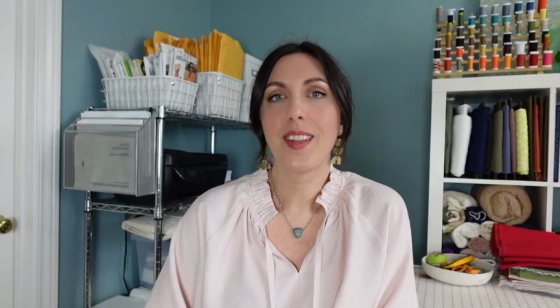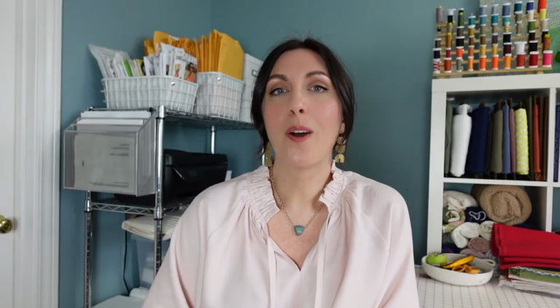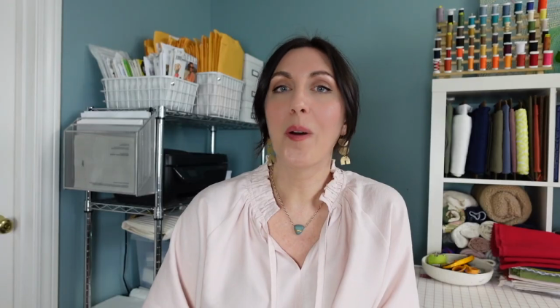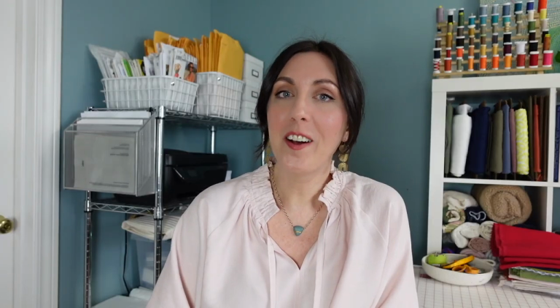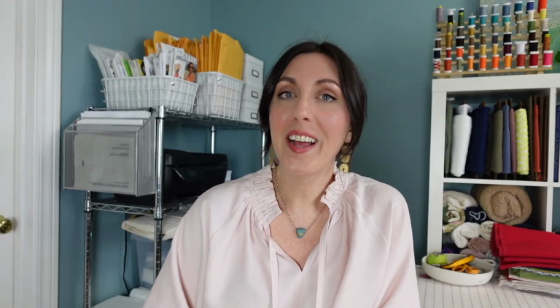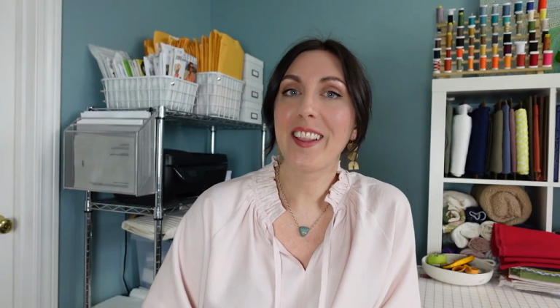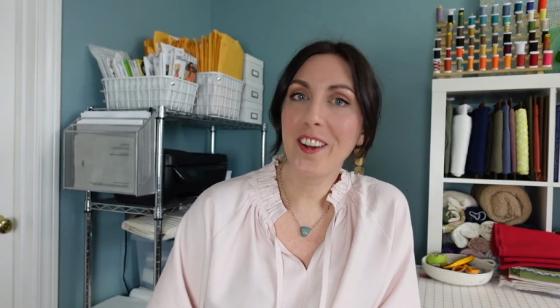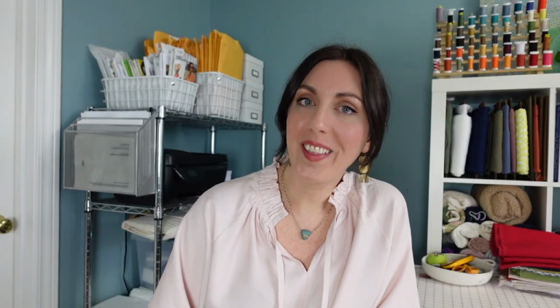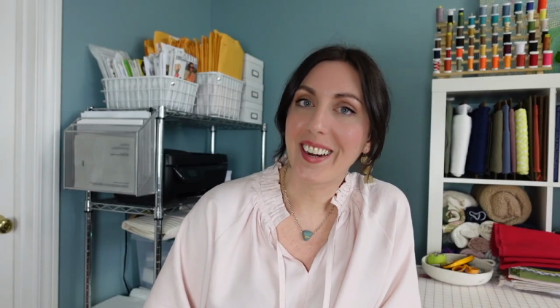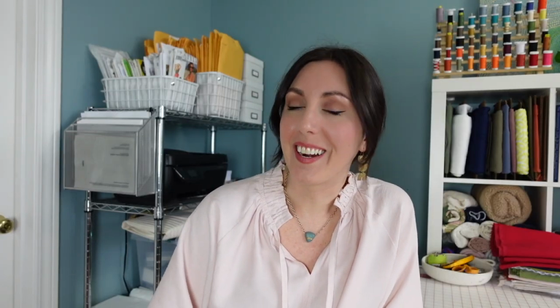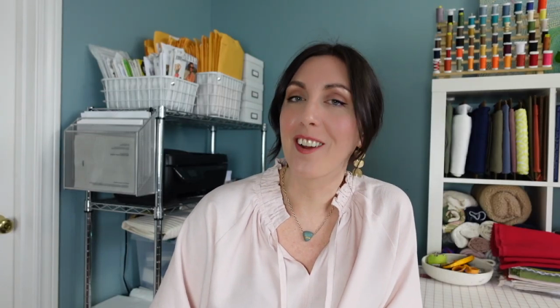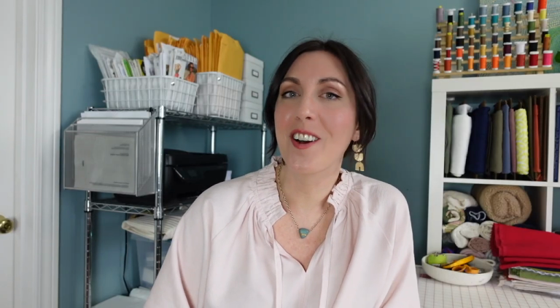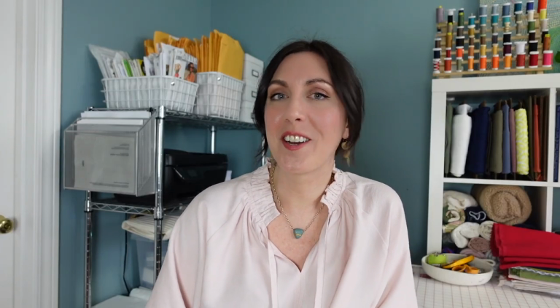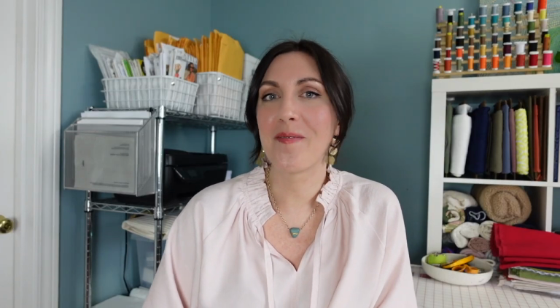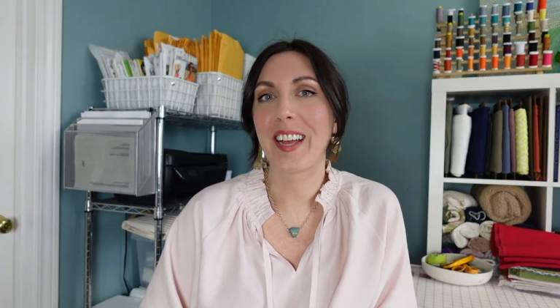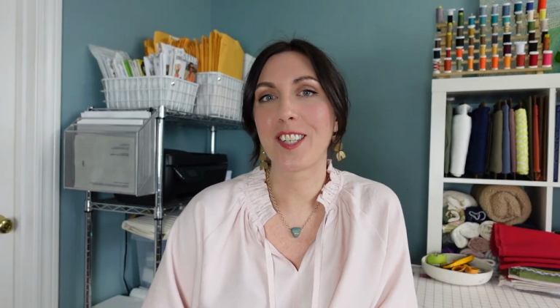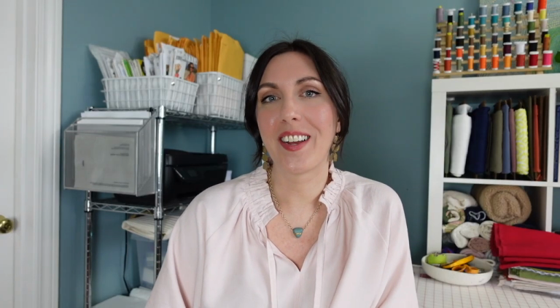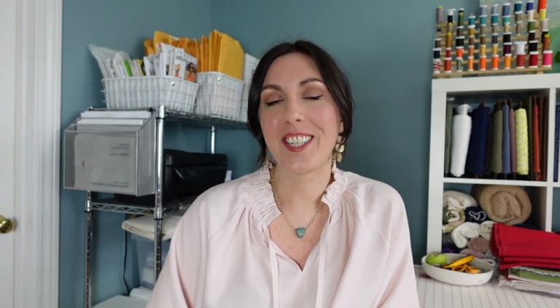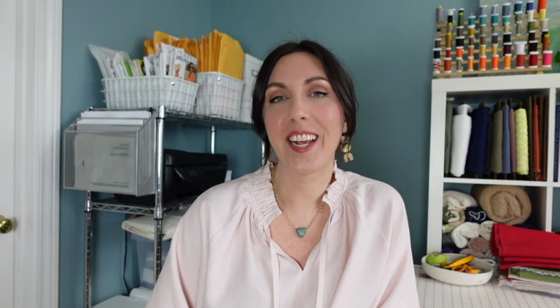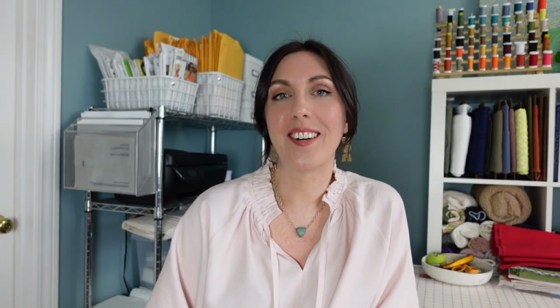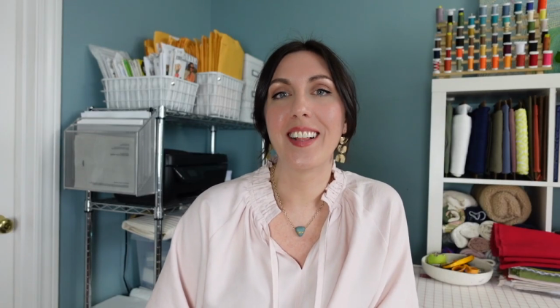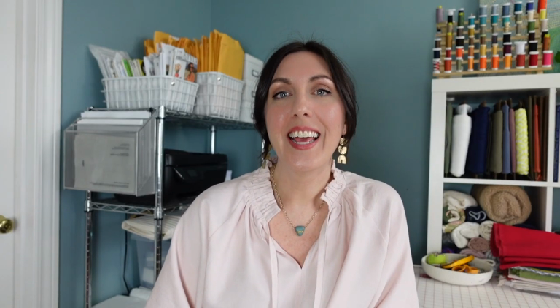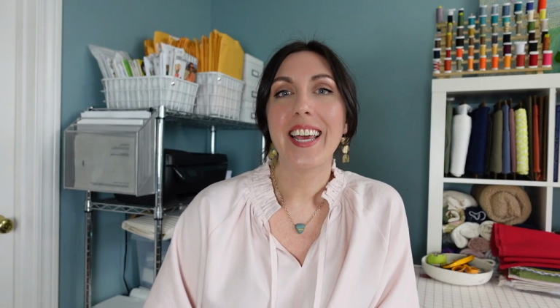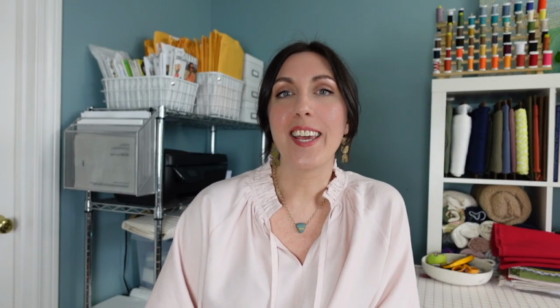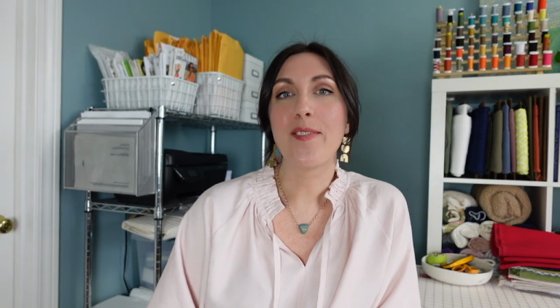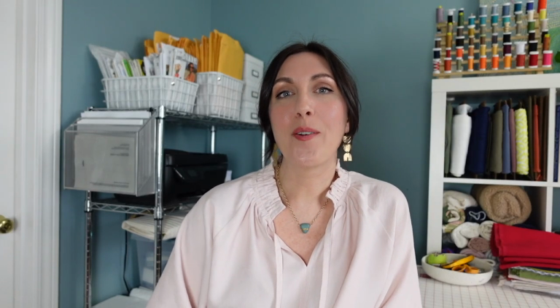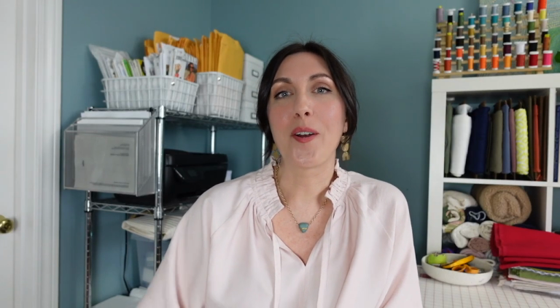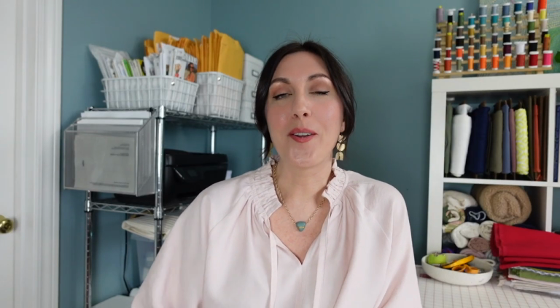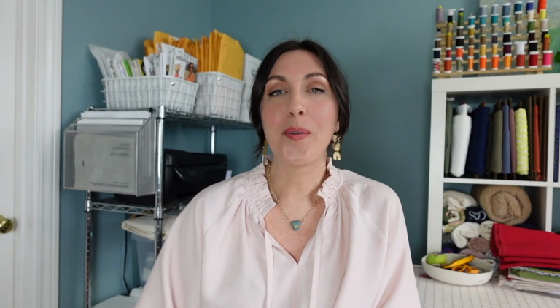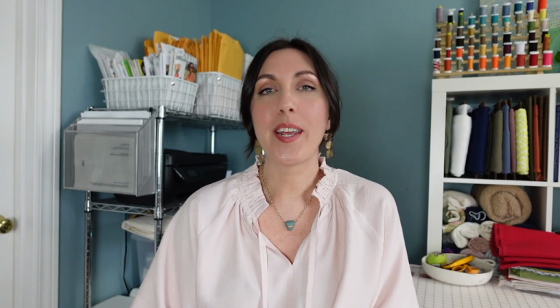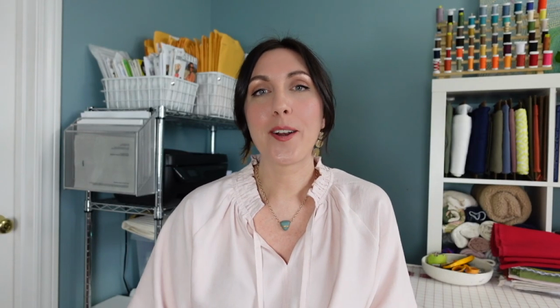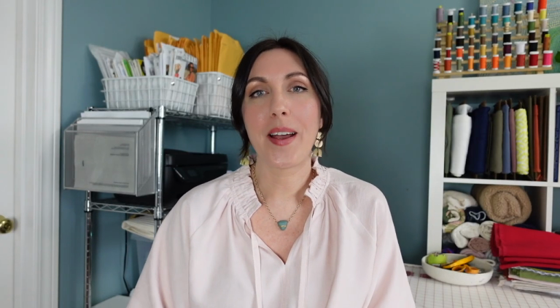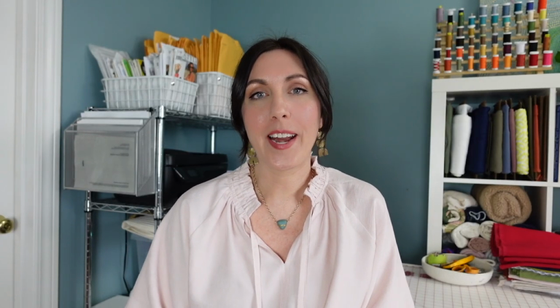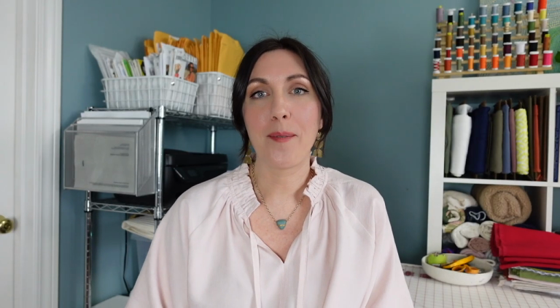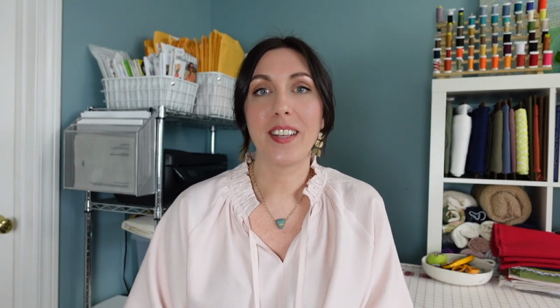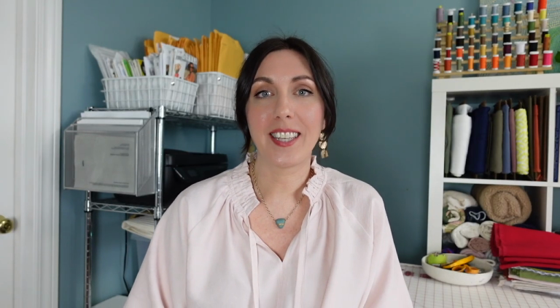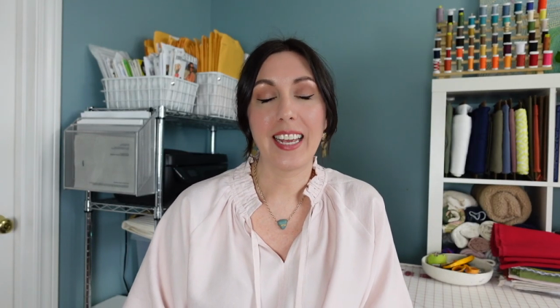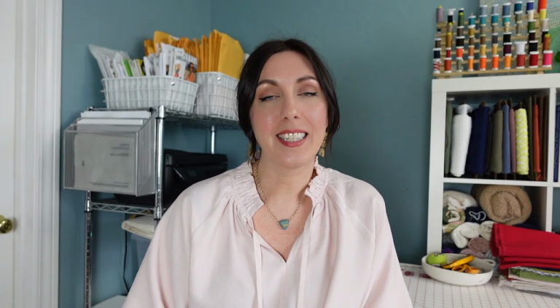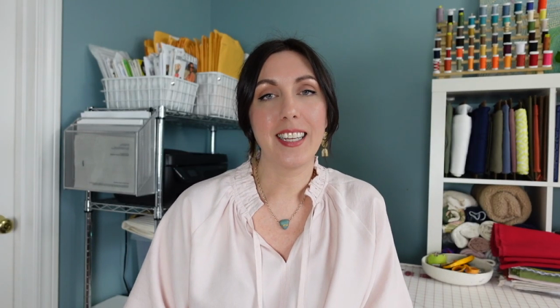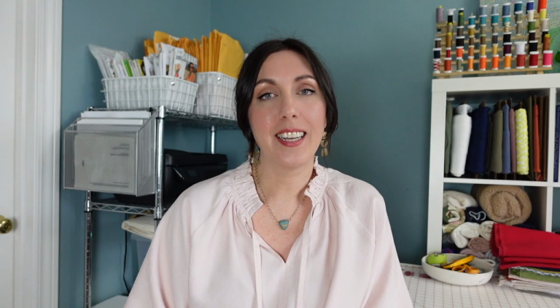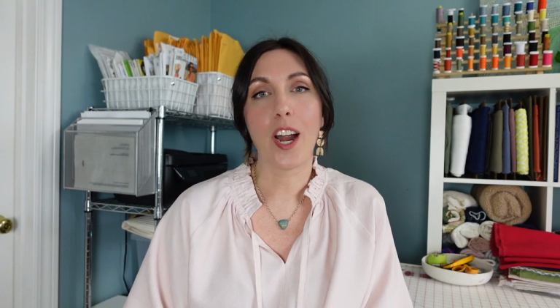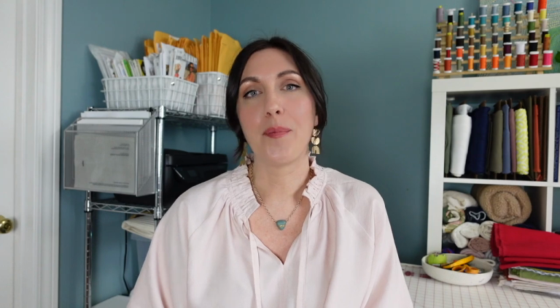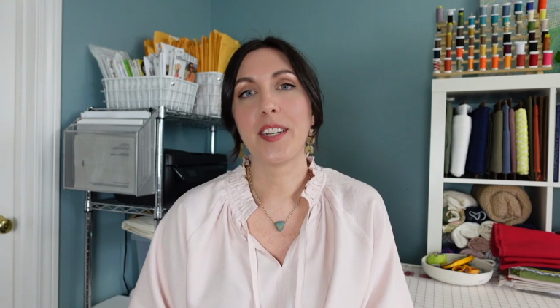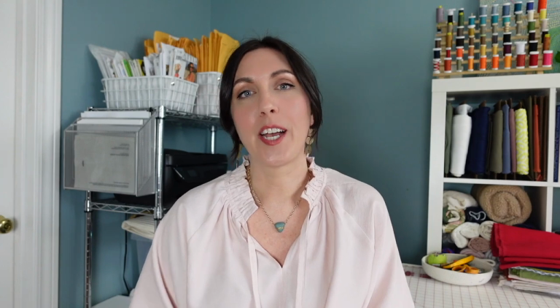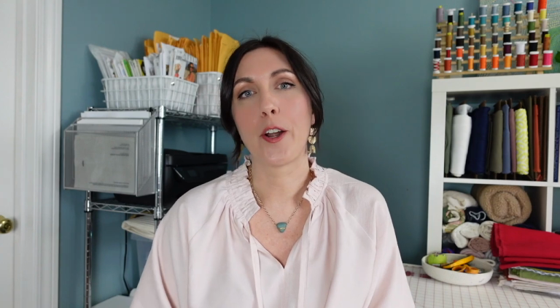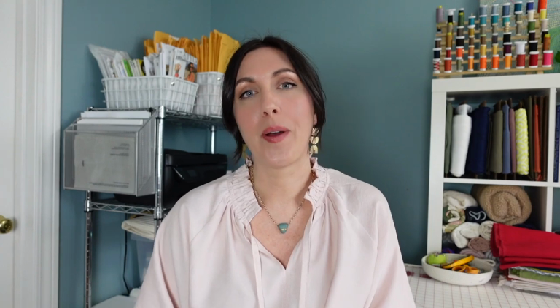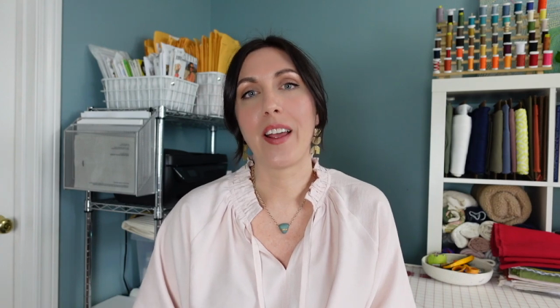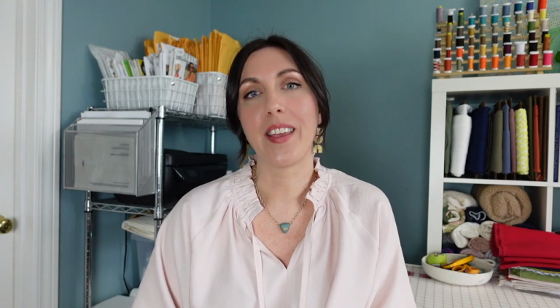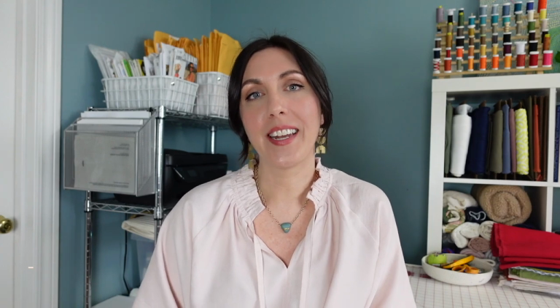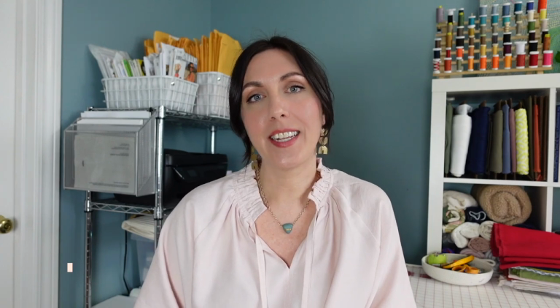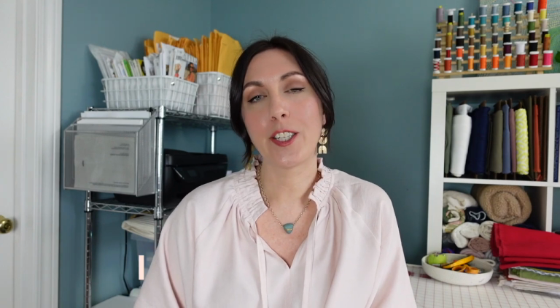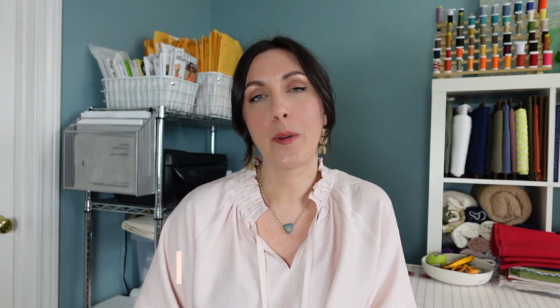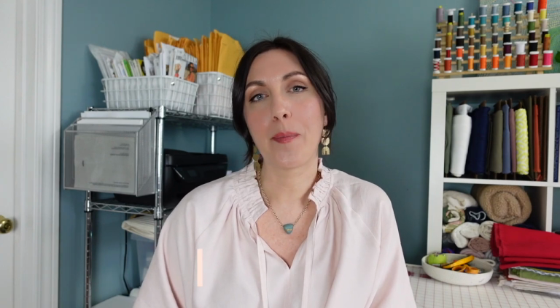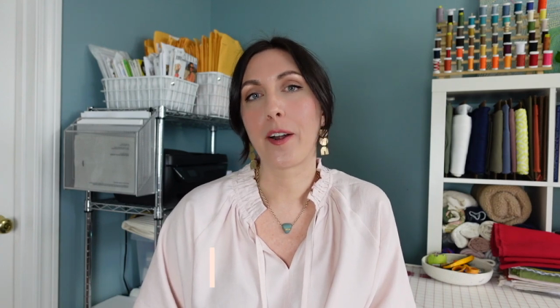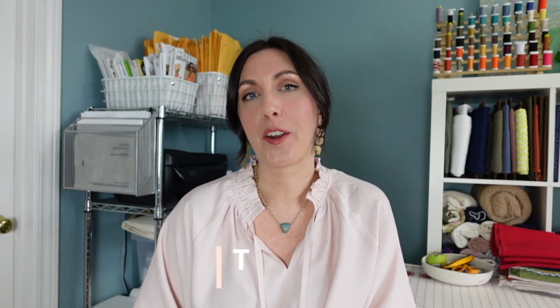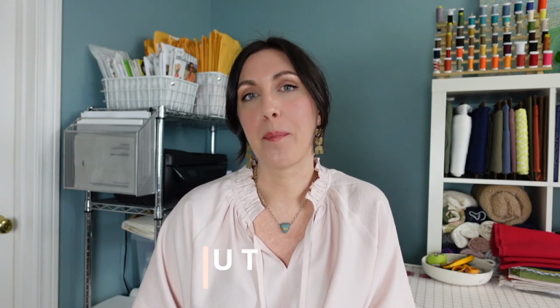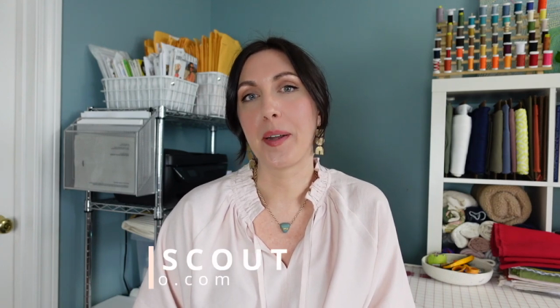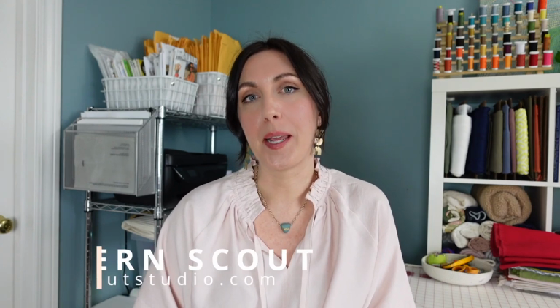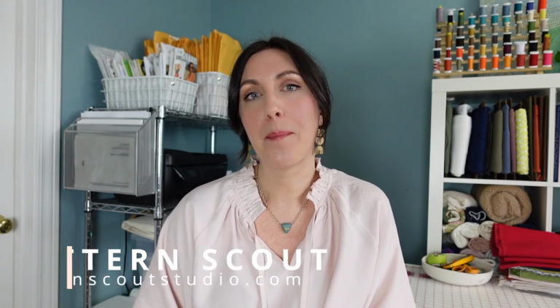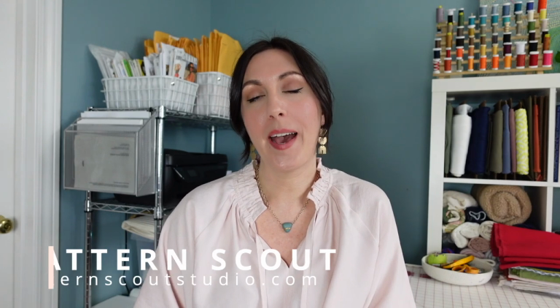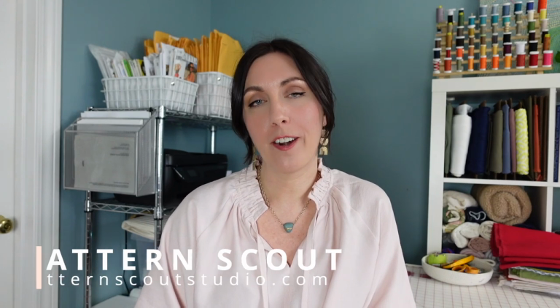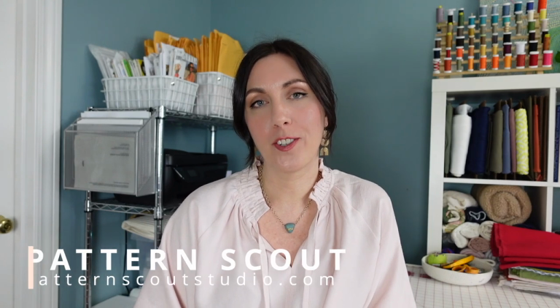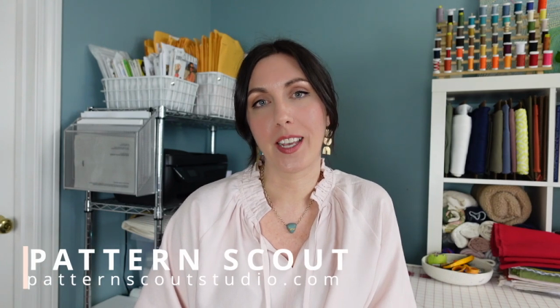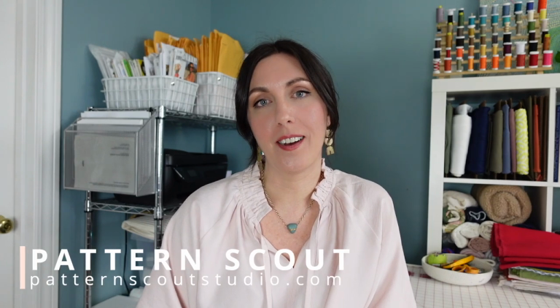Hello there, and welcome back to my channel. If you are new here, my name is Casey, and I'm the designer behind the indie sewing pattern company, Pattern Scout.